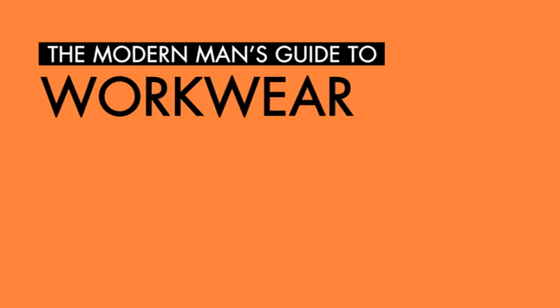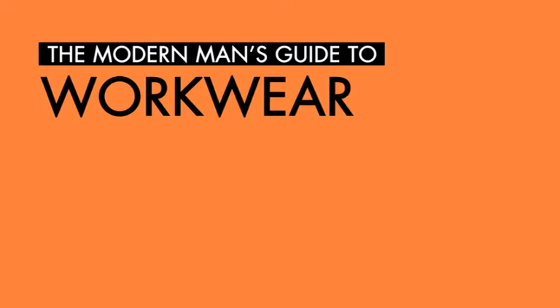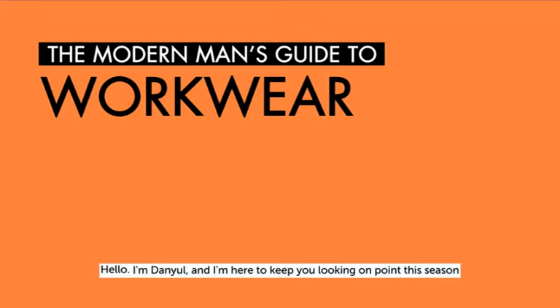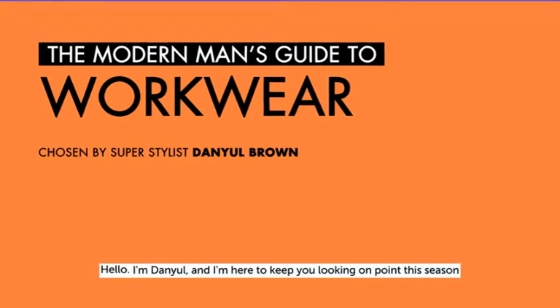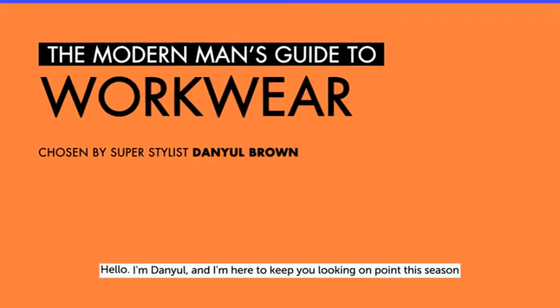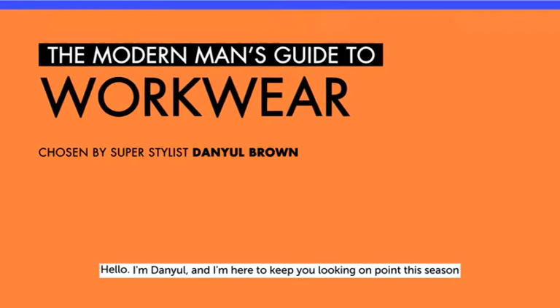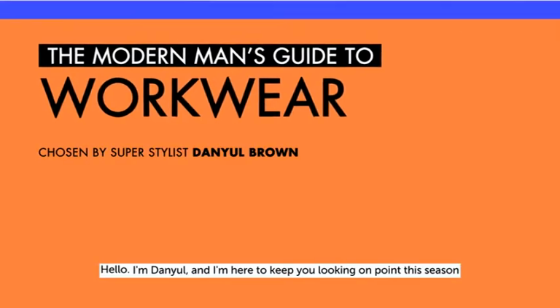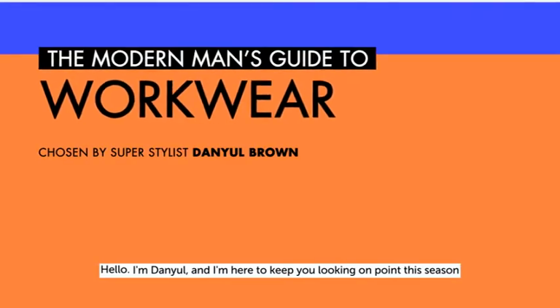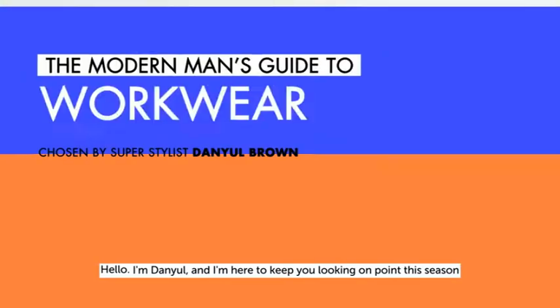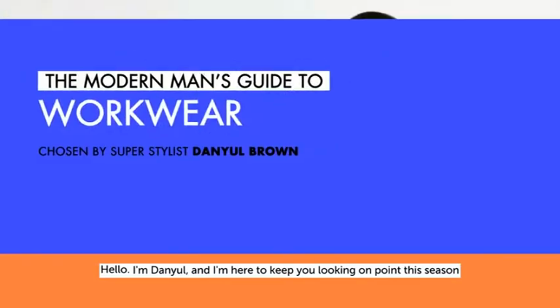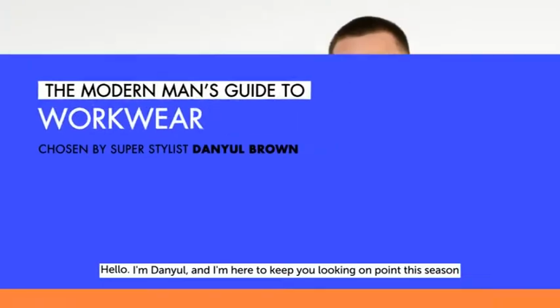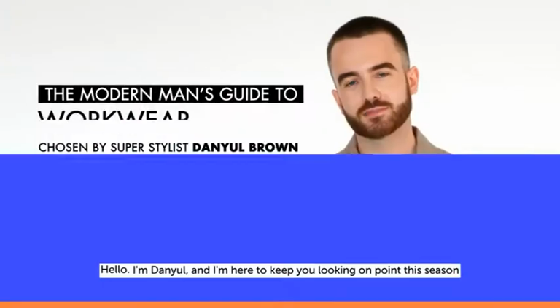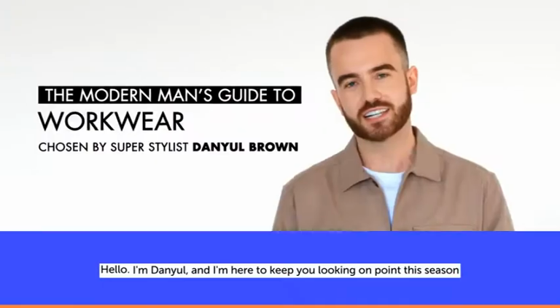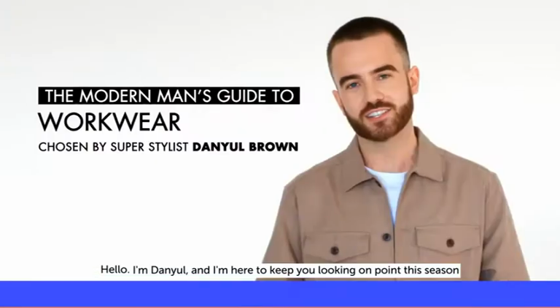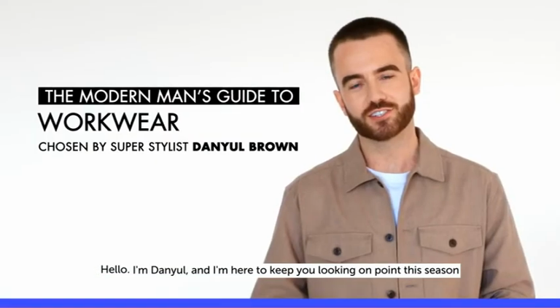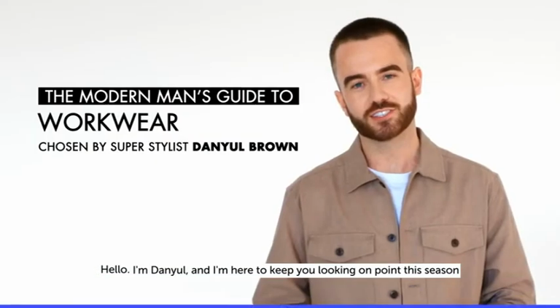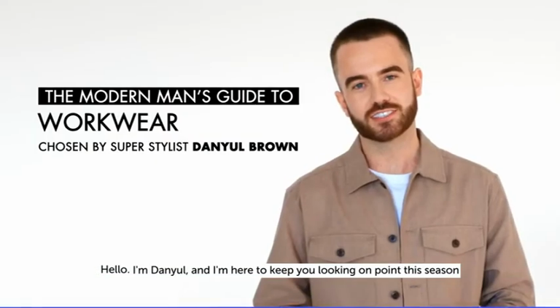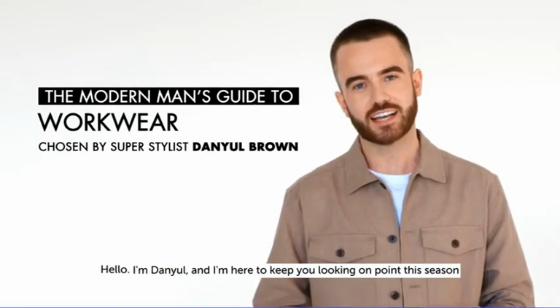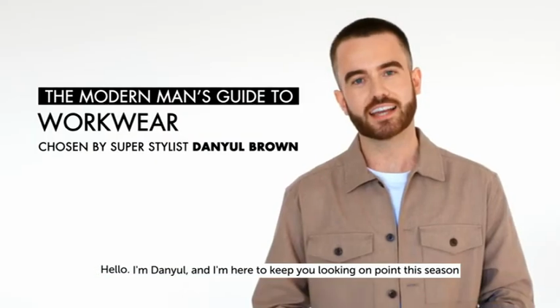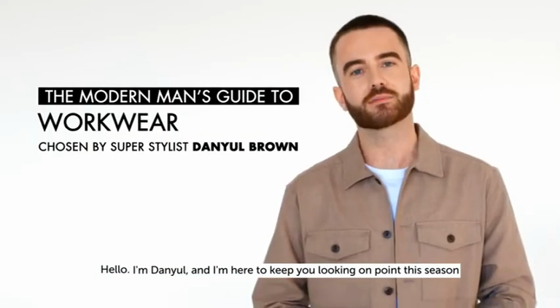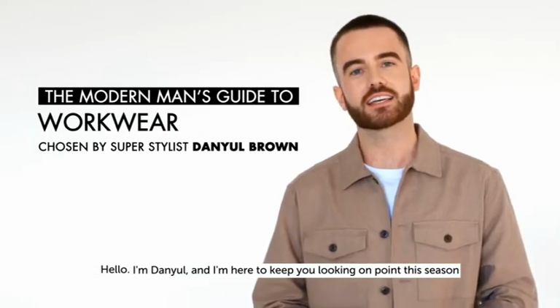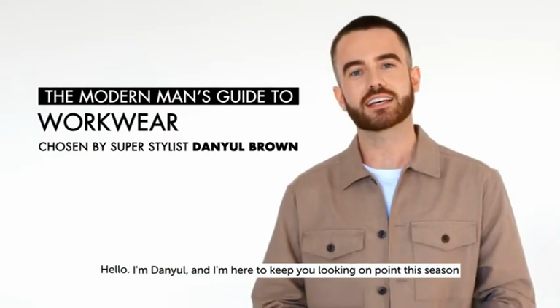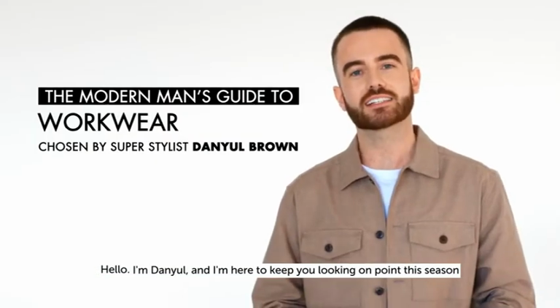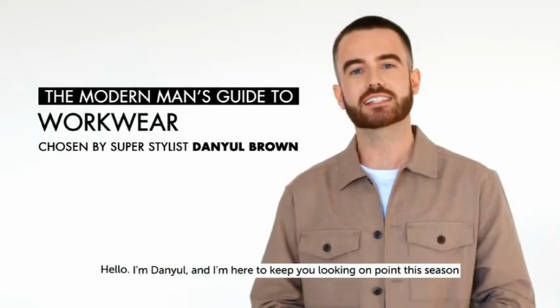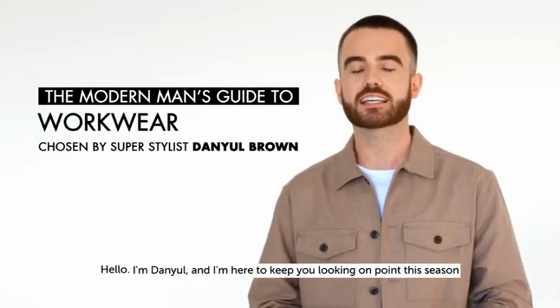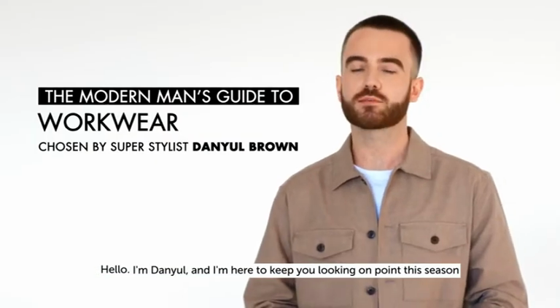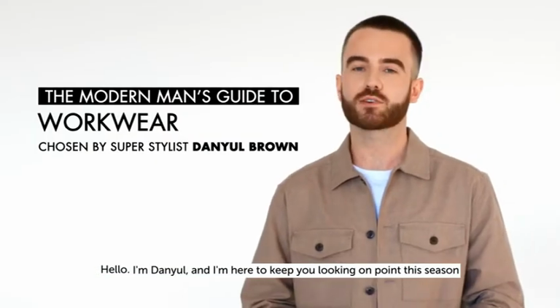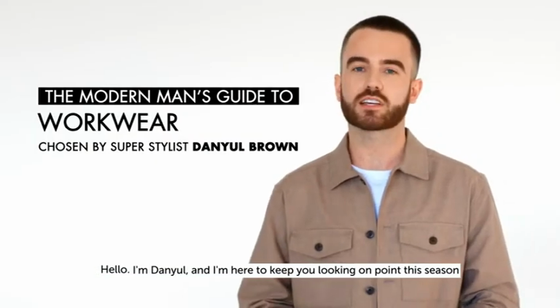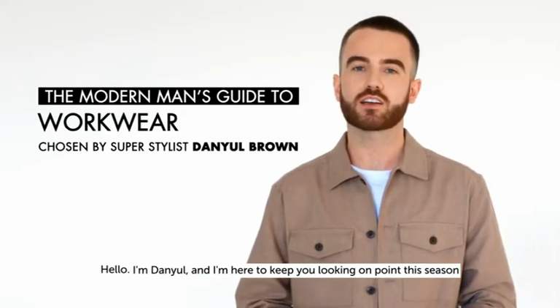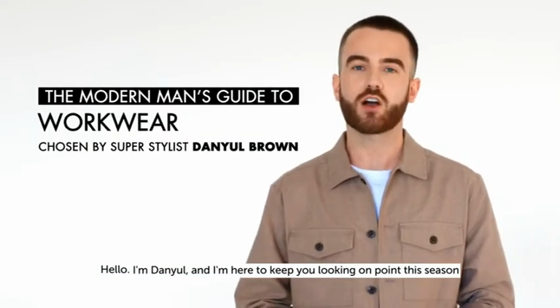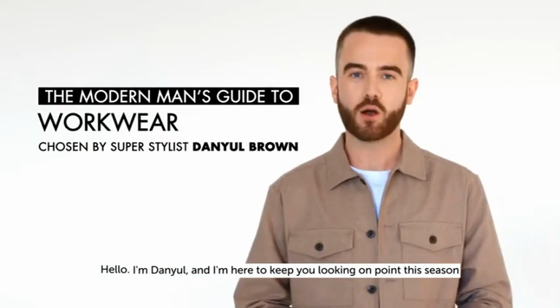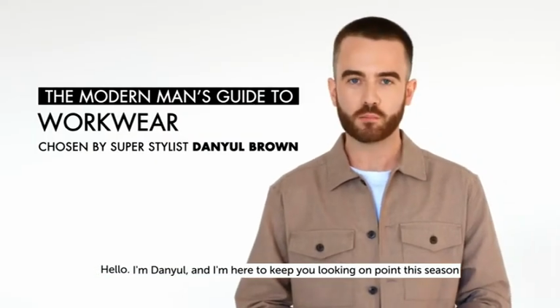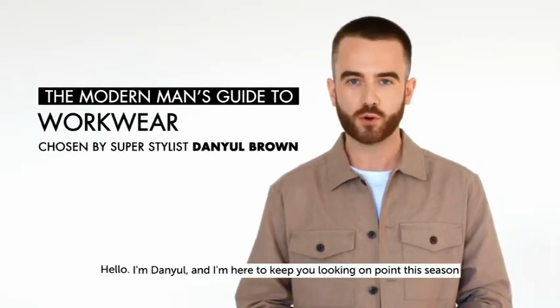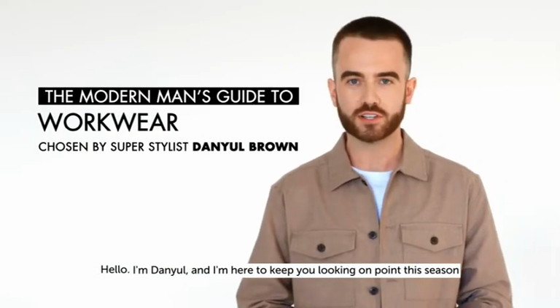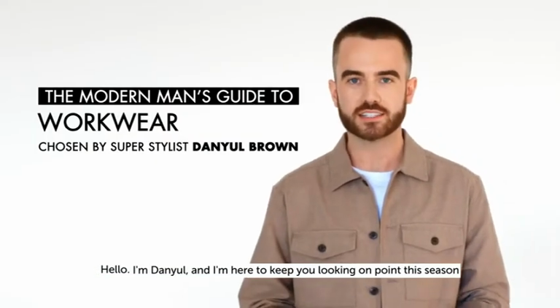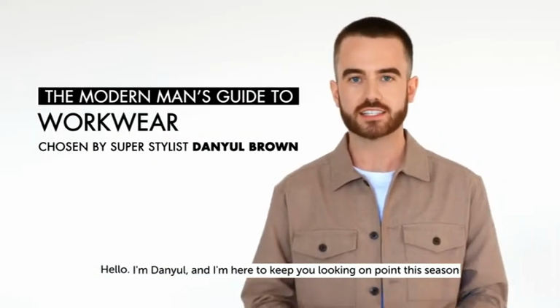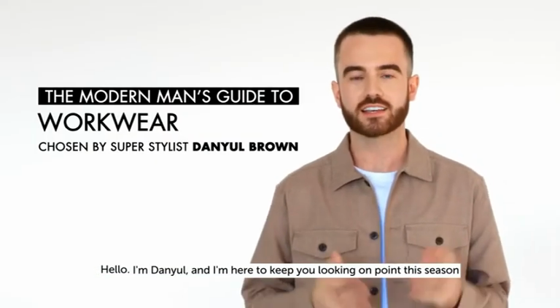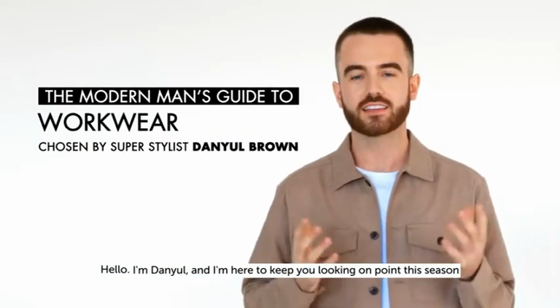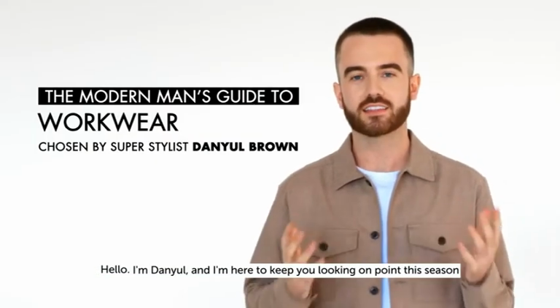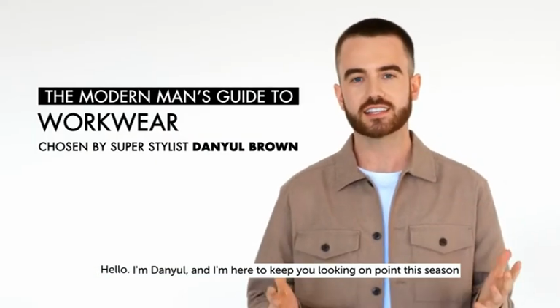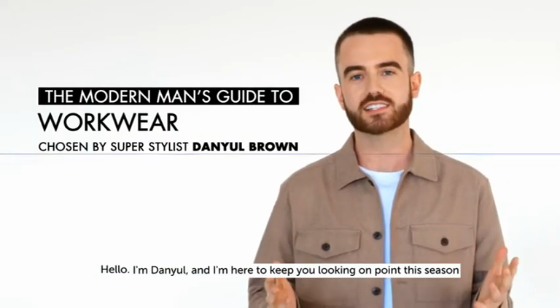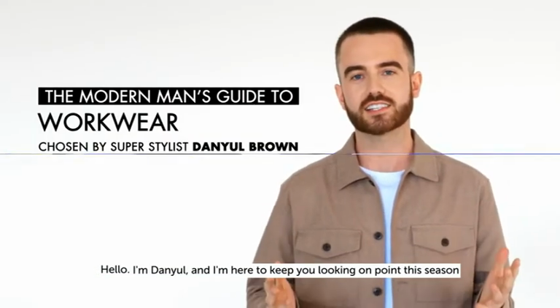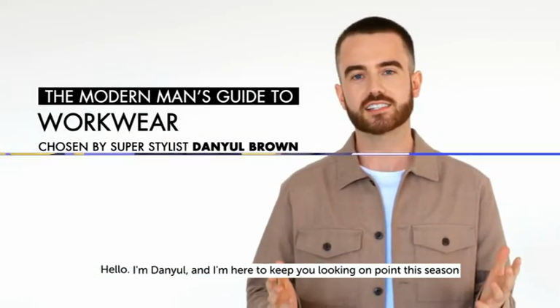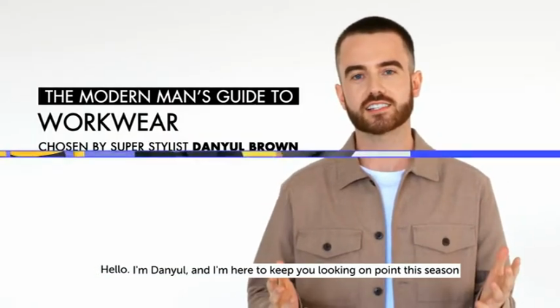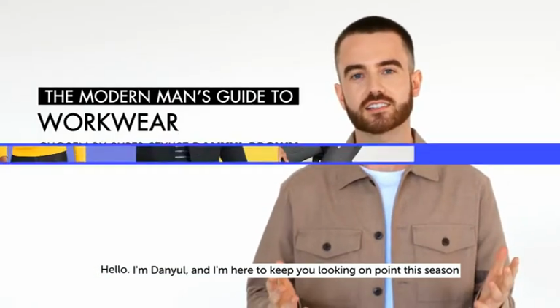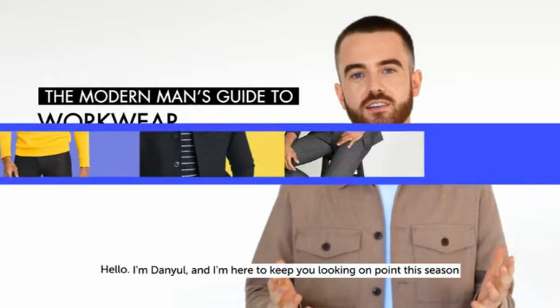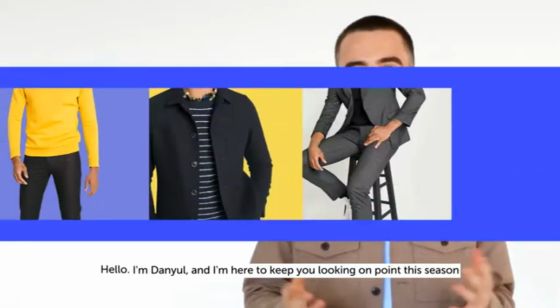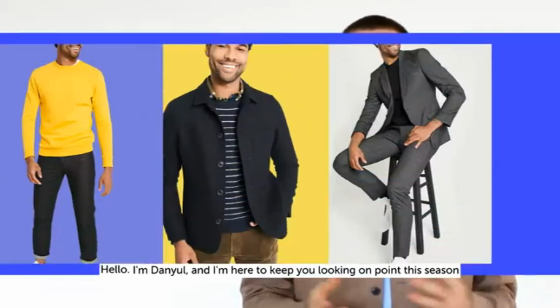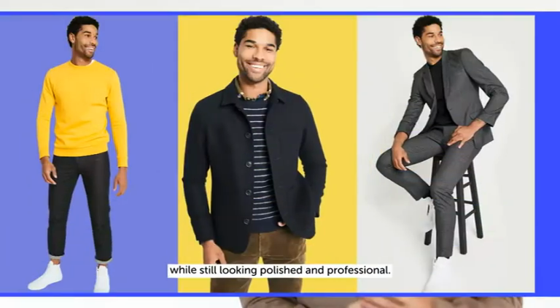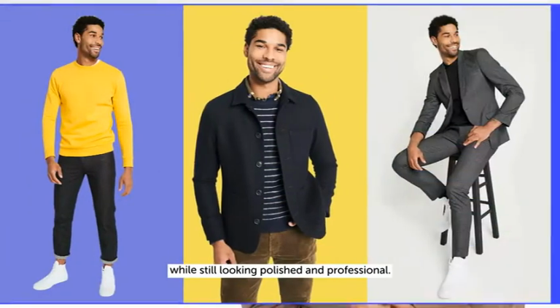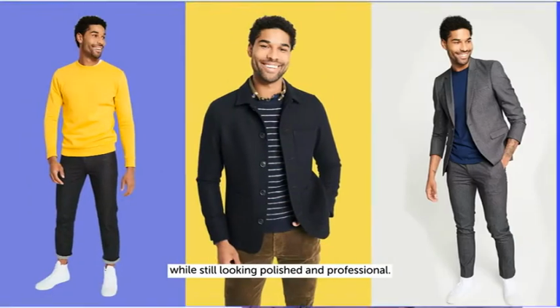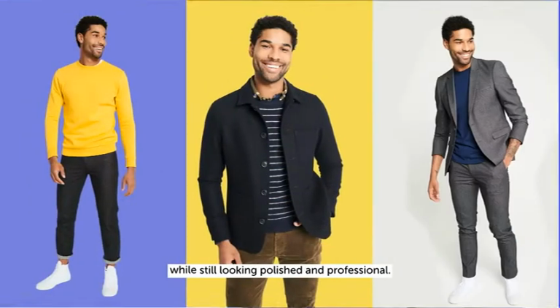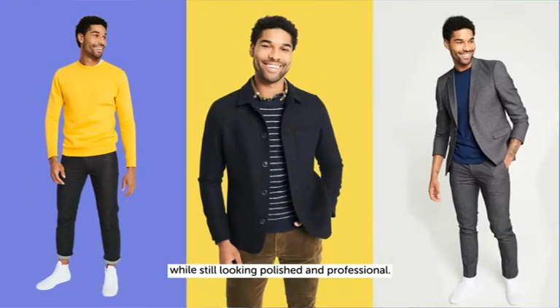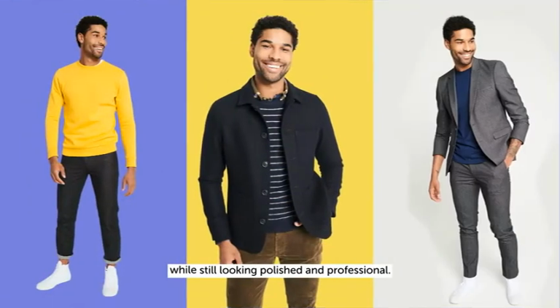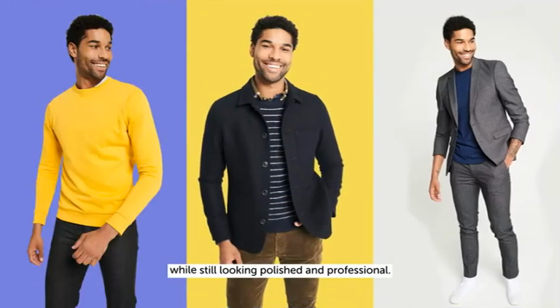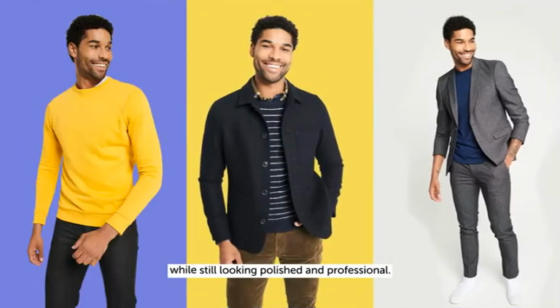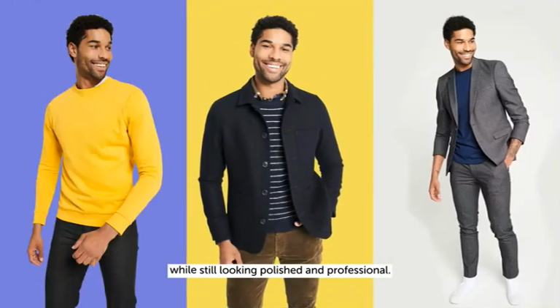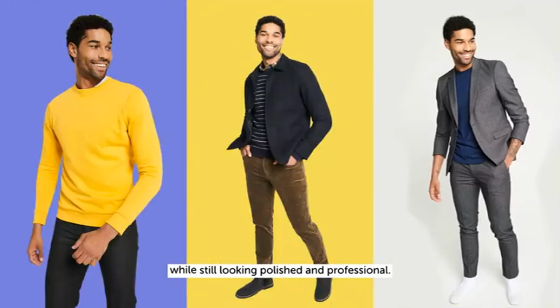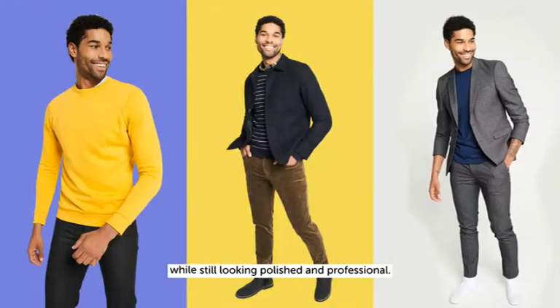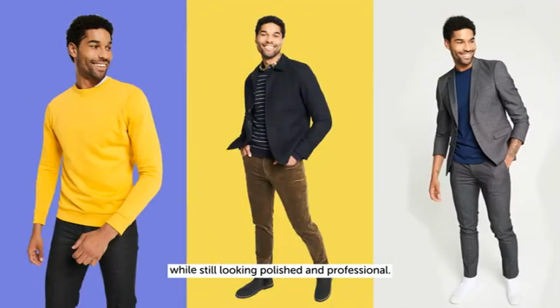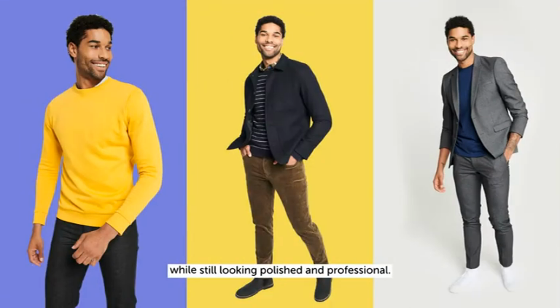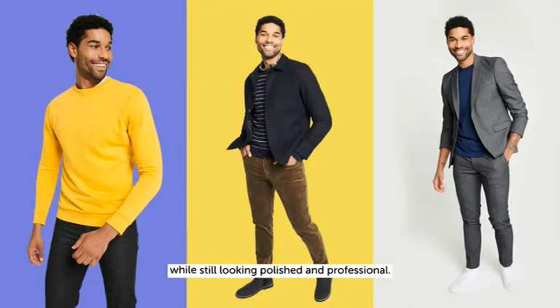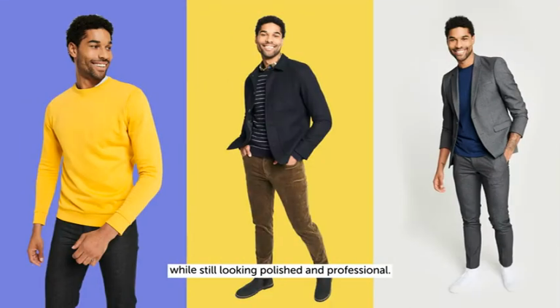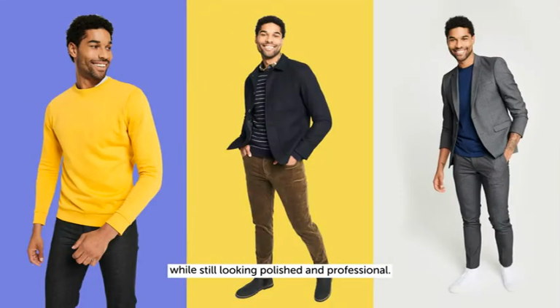Hello, I'm Daniel and I'm here to keep you looking on point this season while still looking polished and professional.